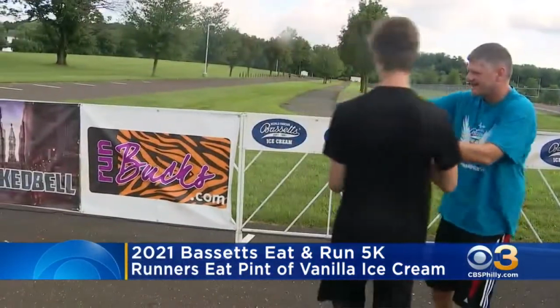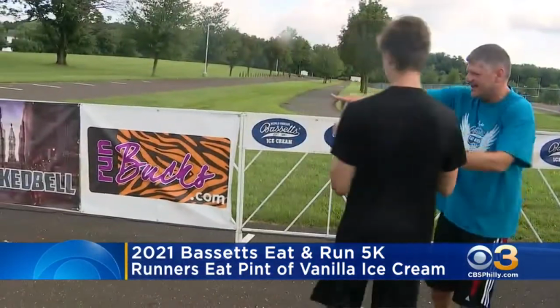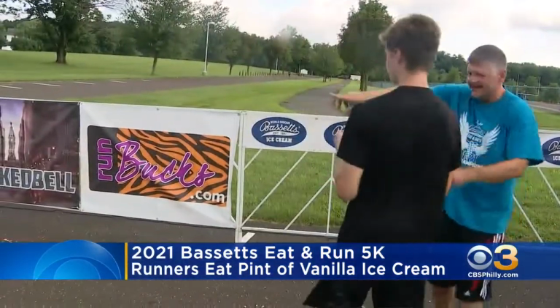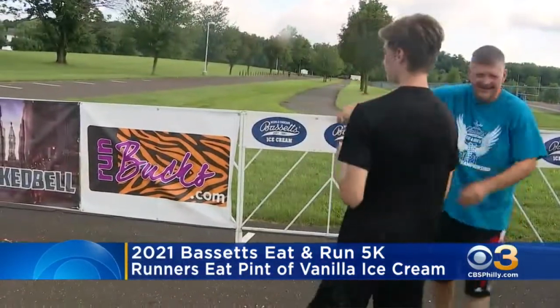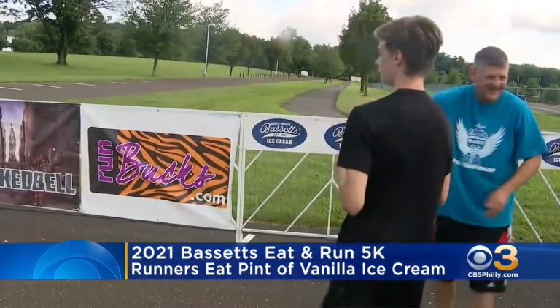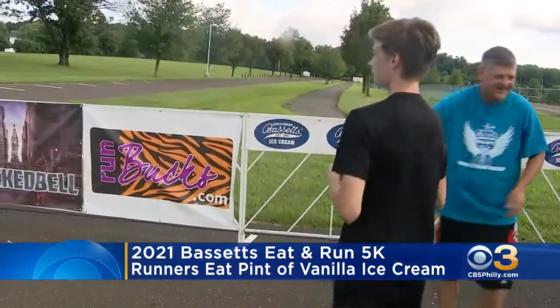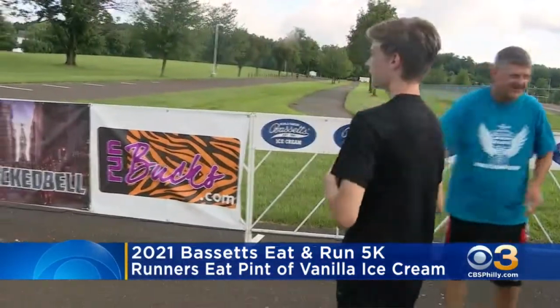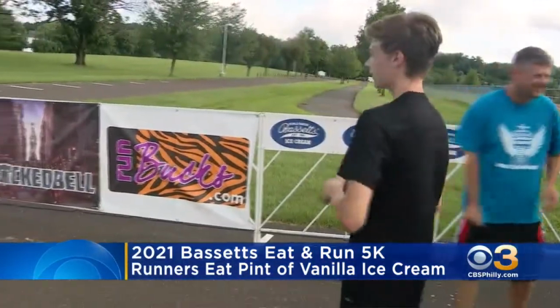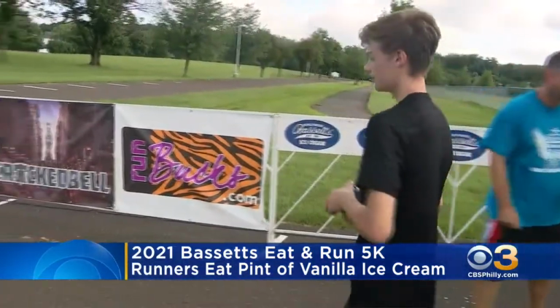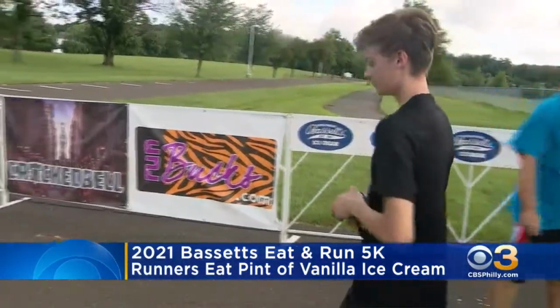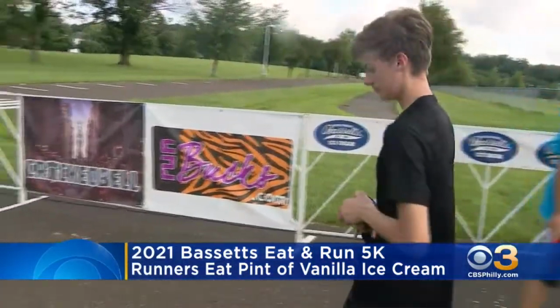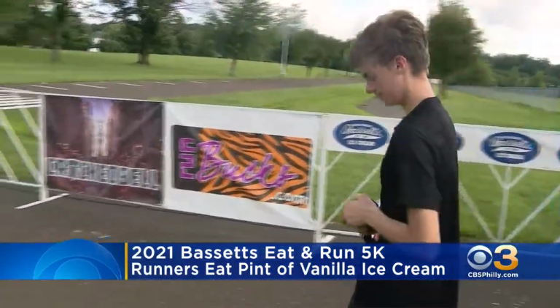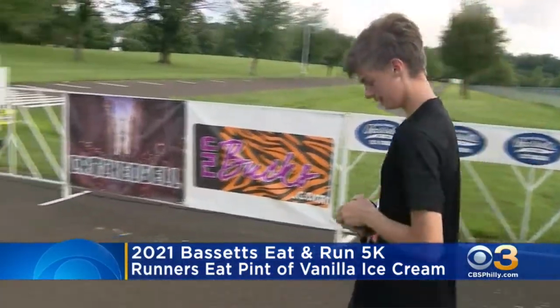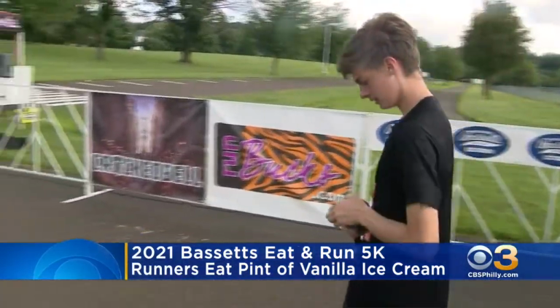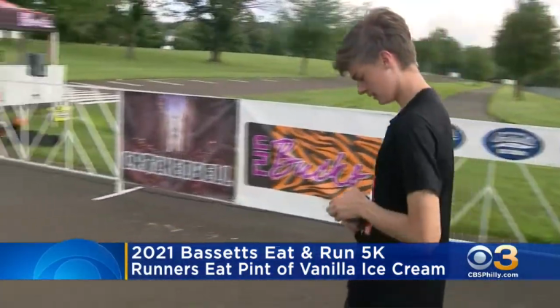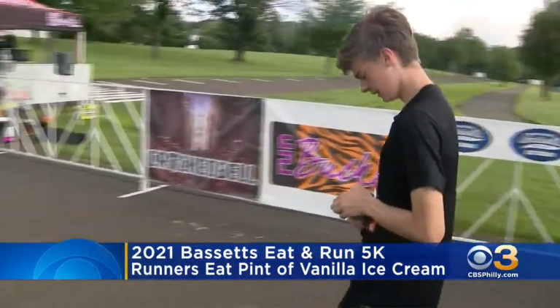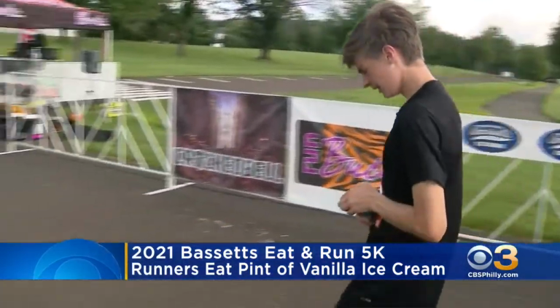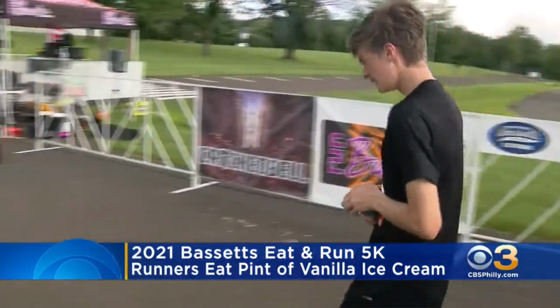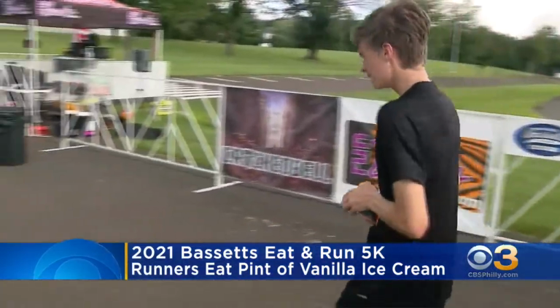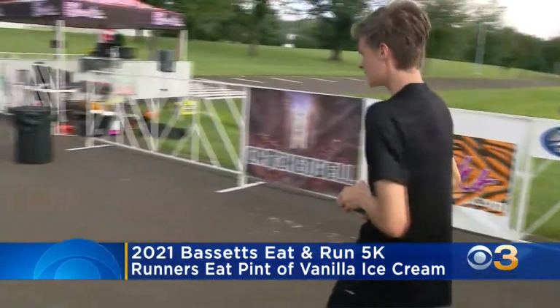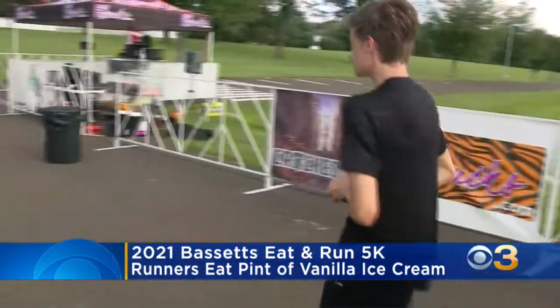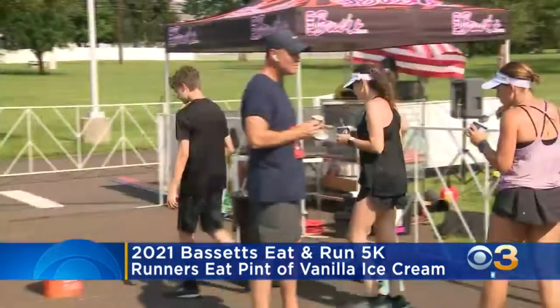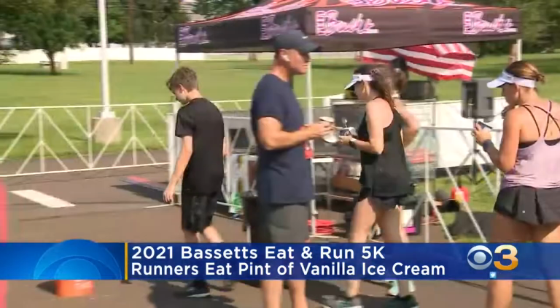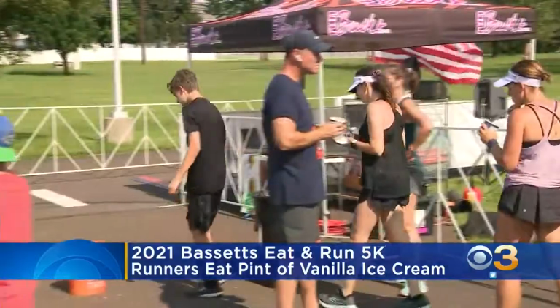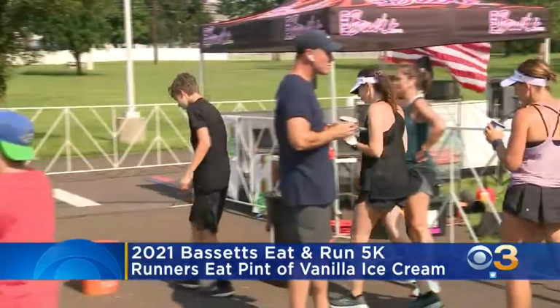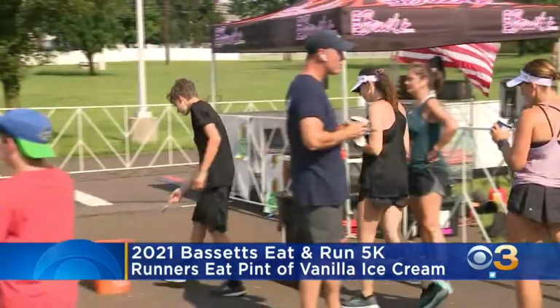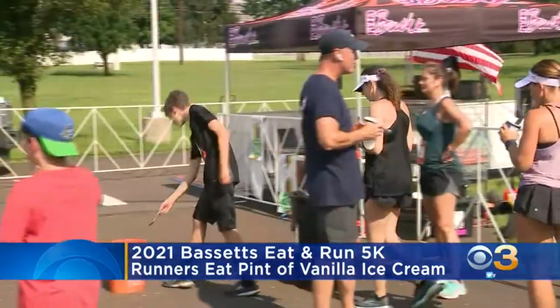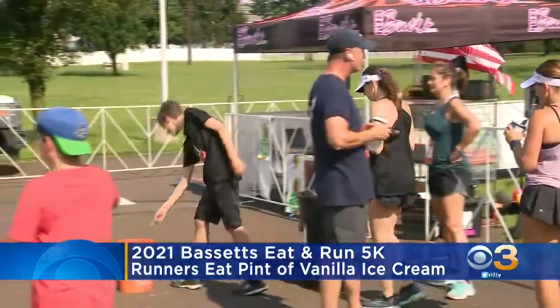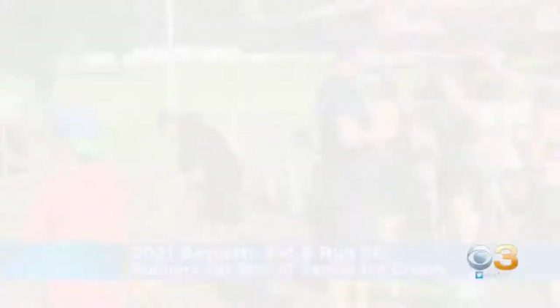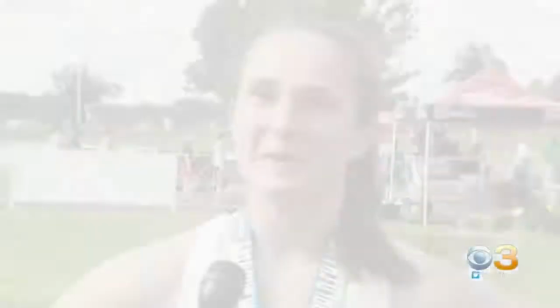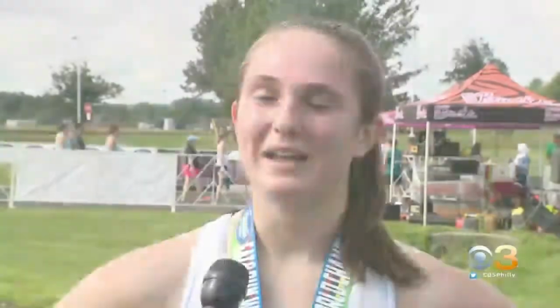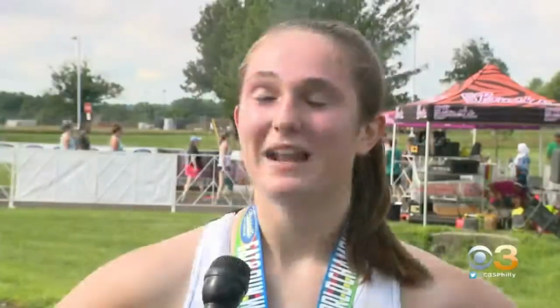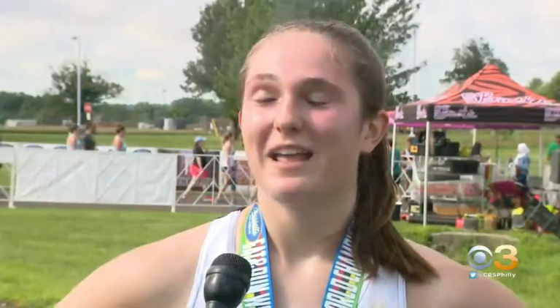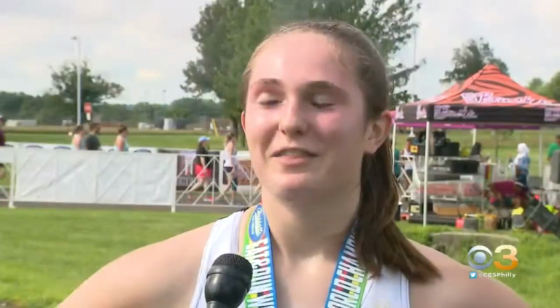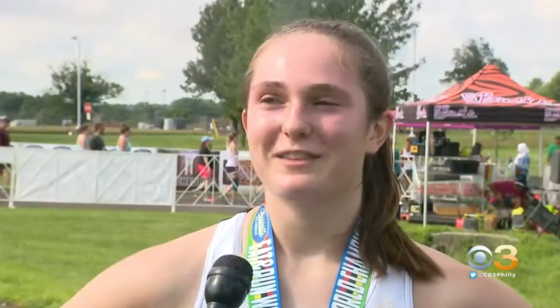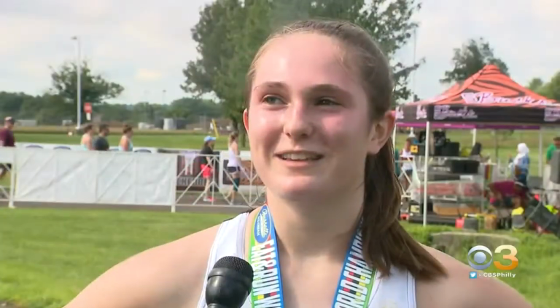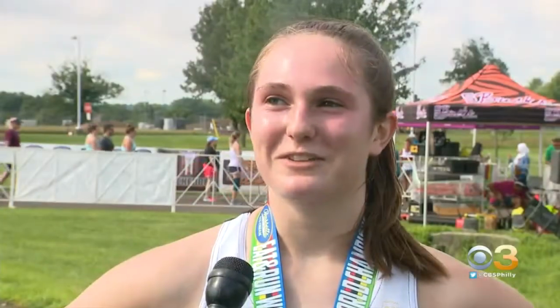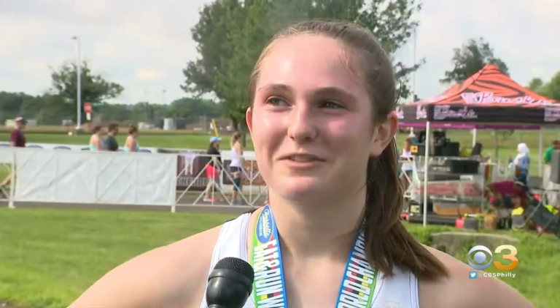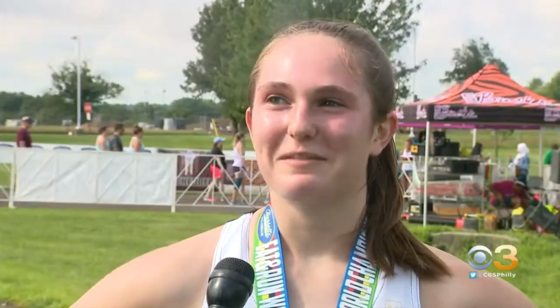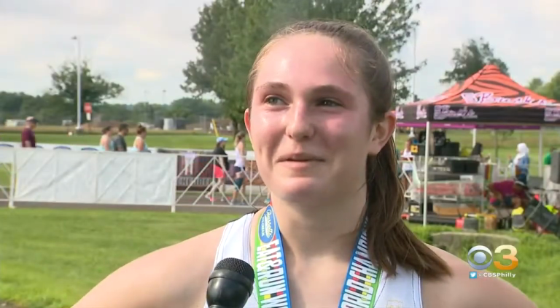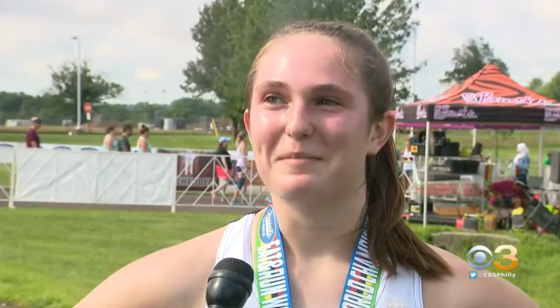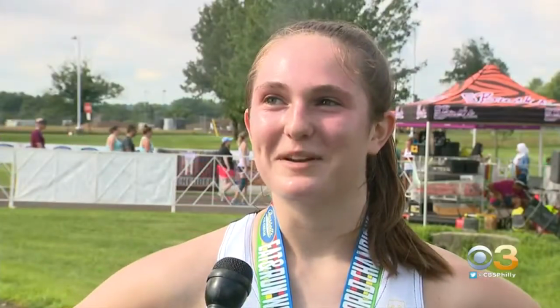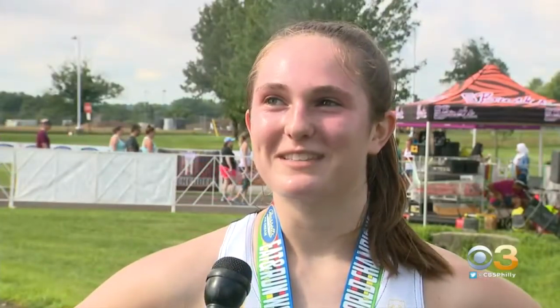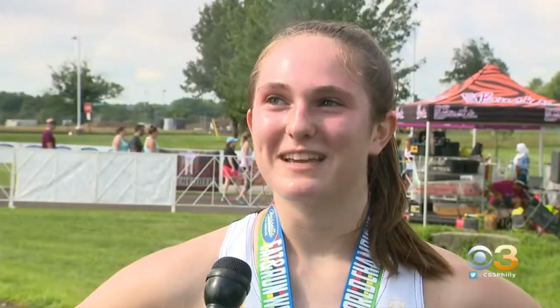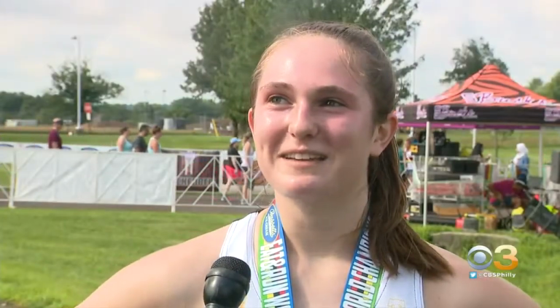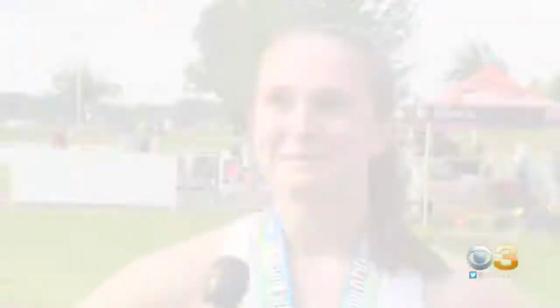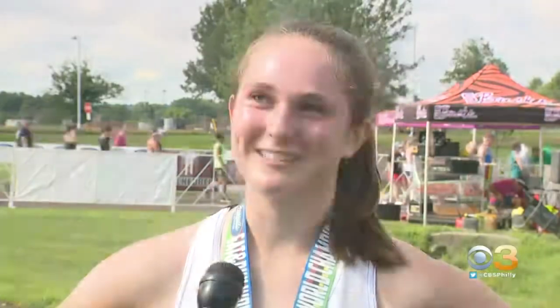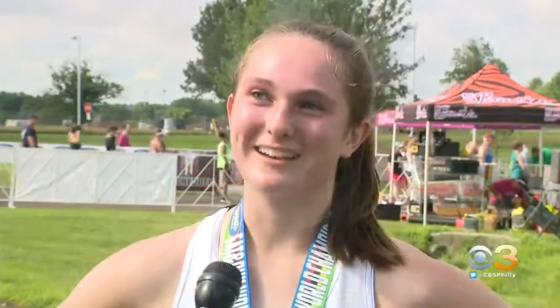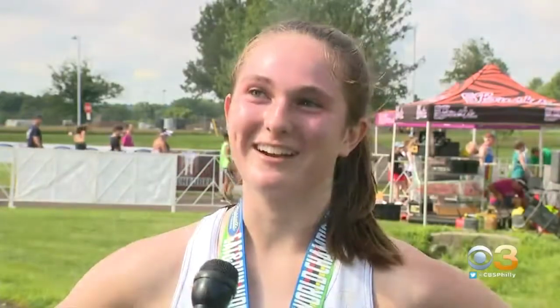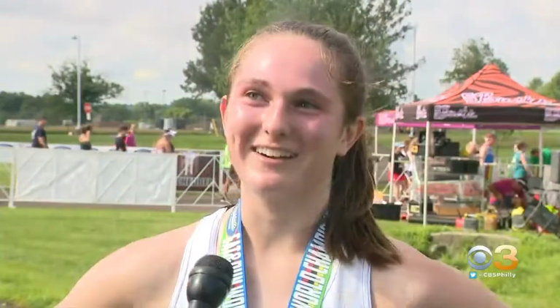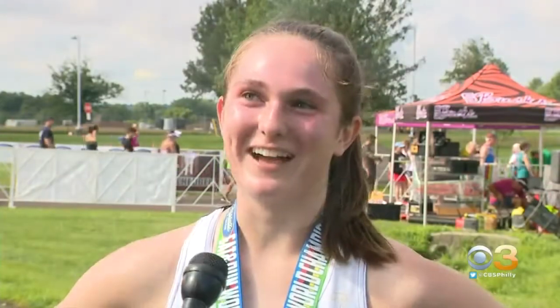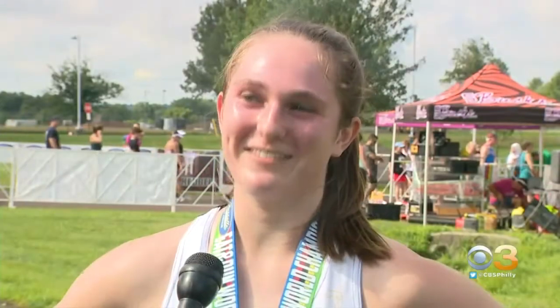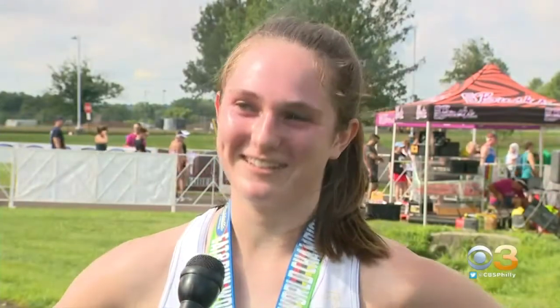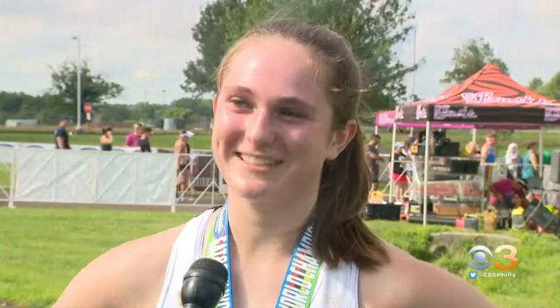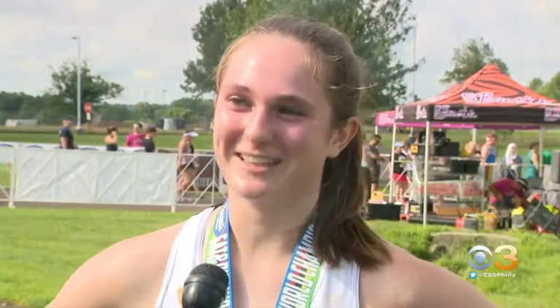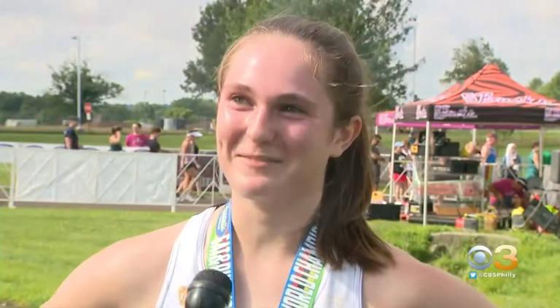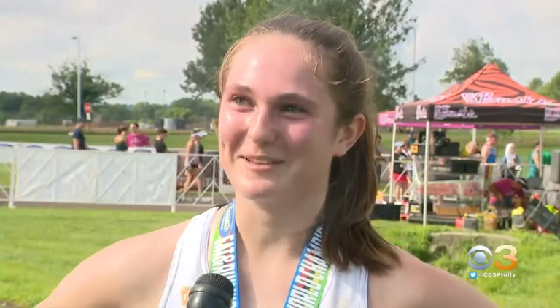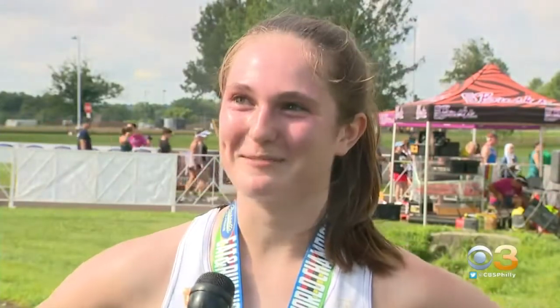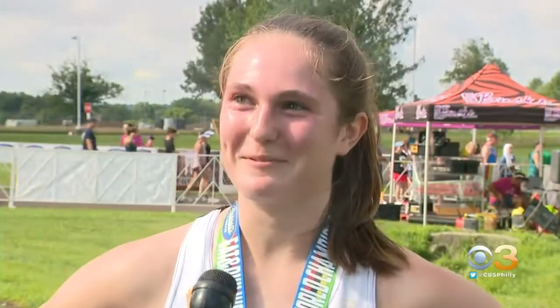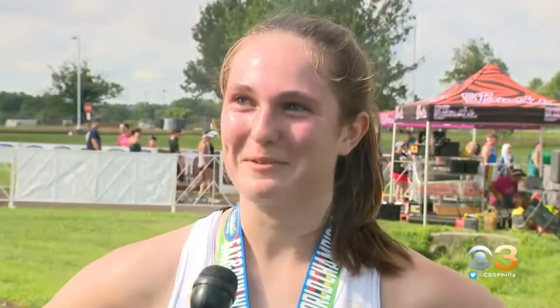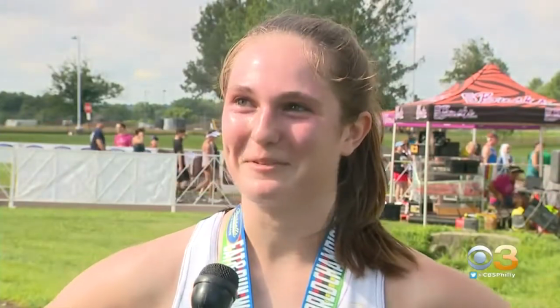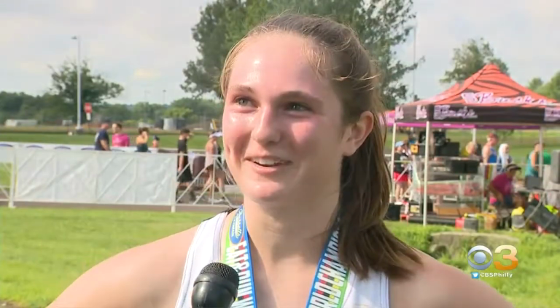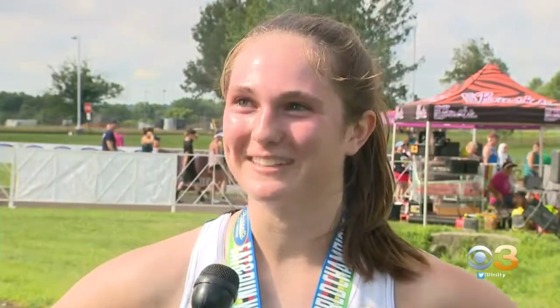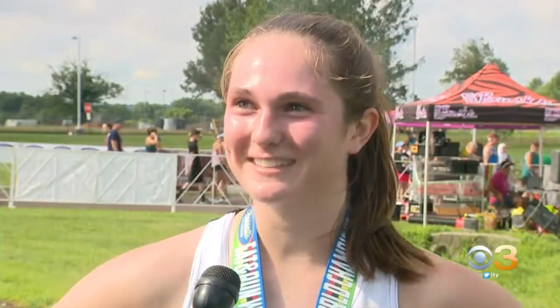For one competitor, today was also a celebration. "This is actually my birthday, so I wanted to get the best of both worlds."